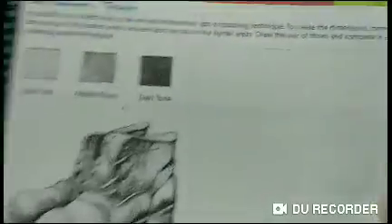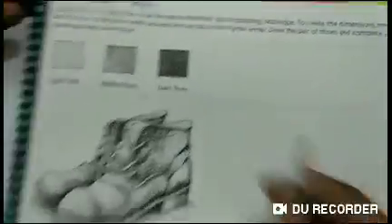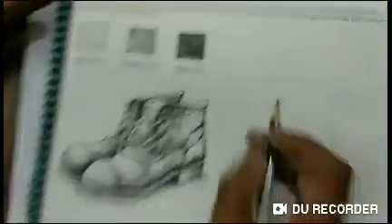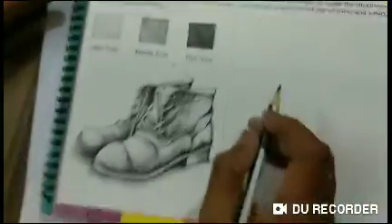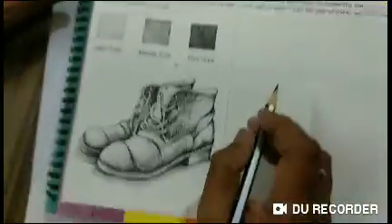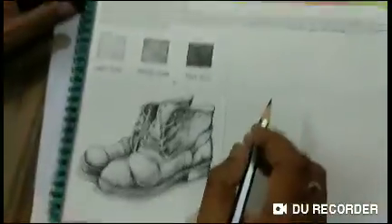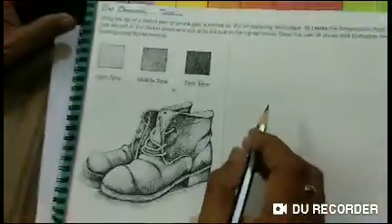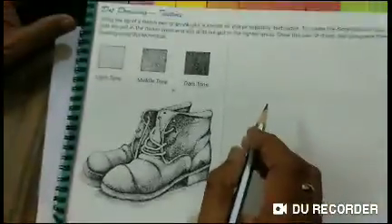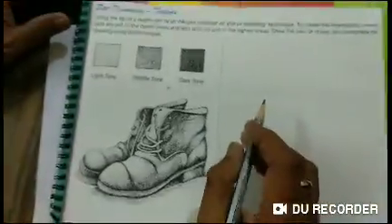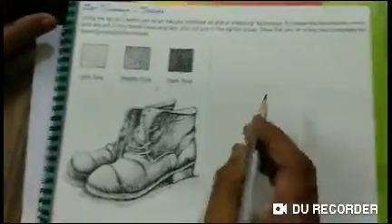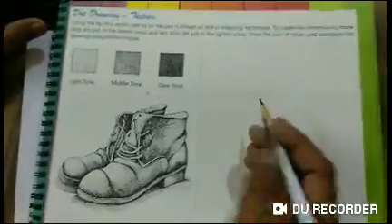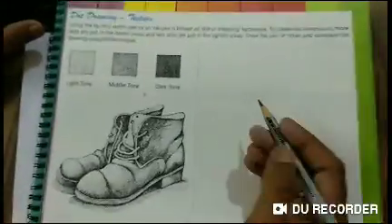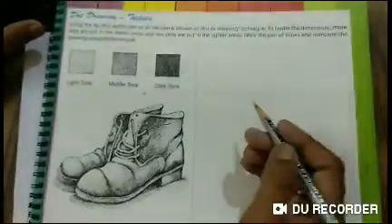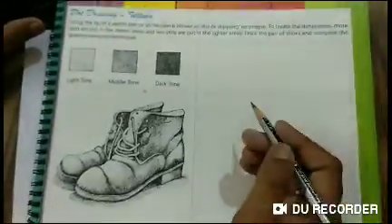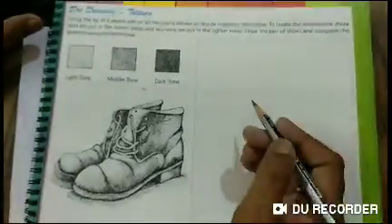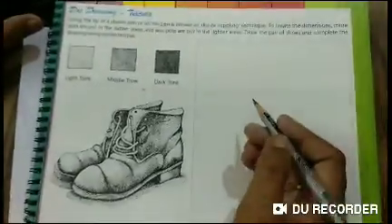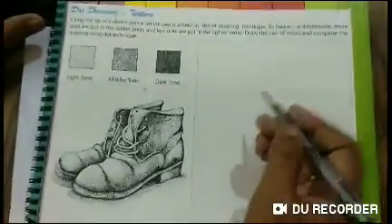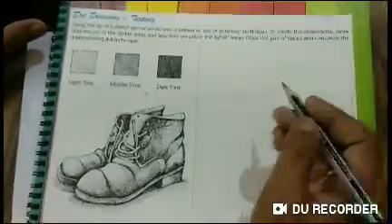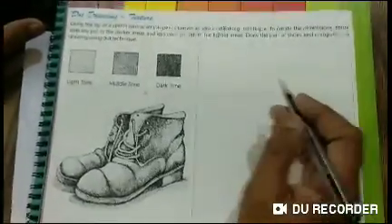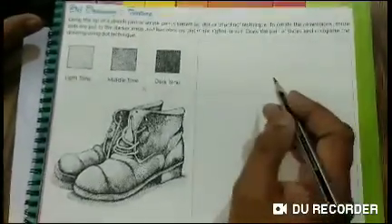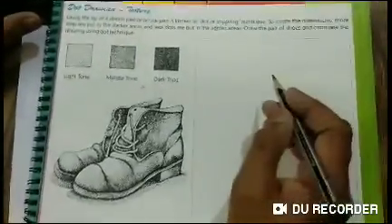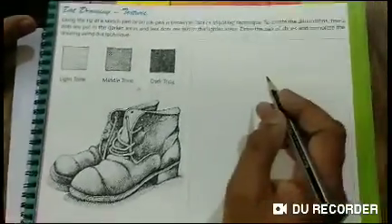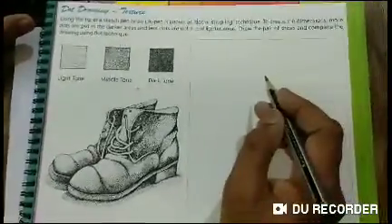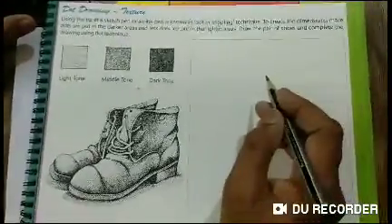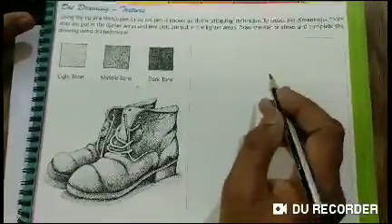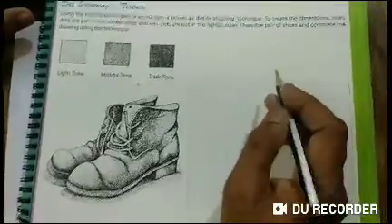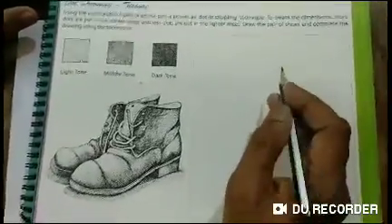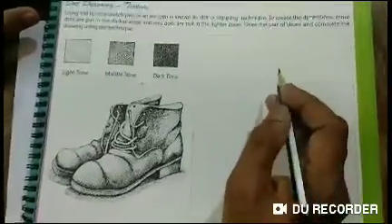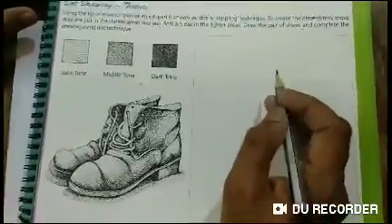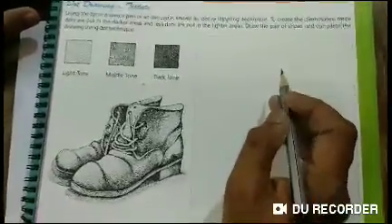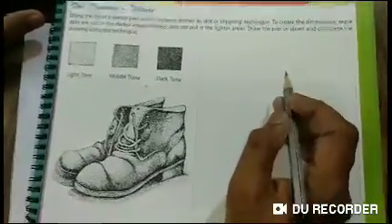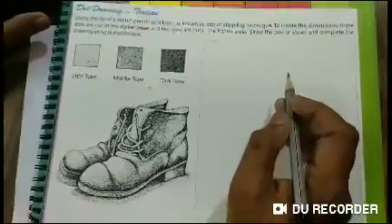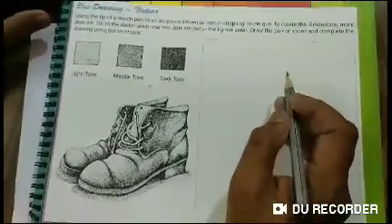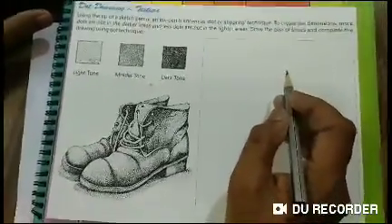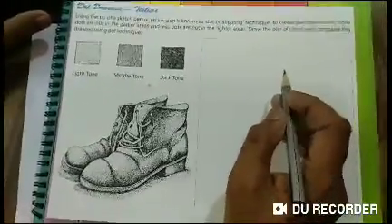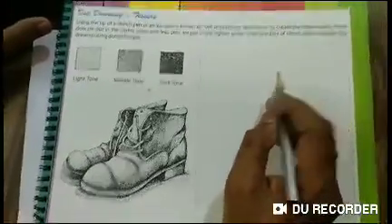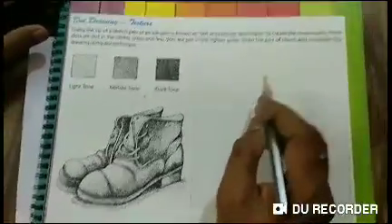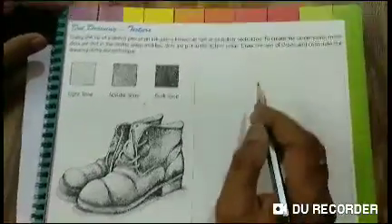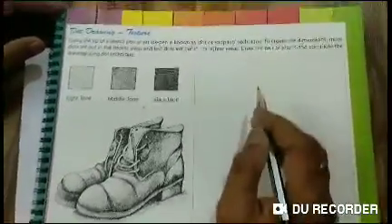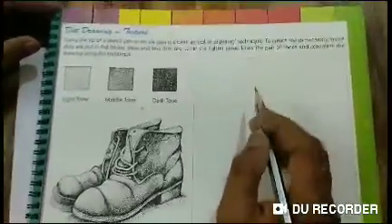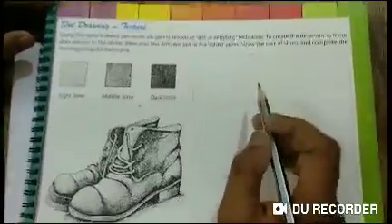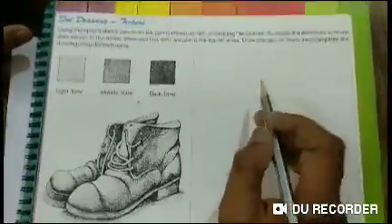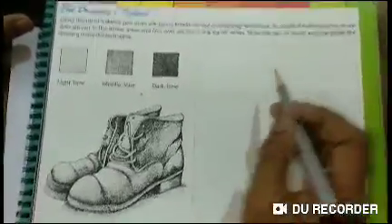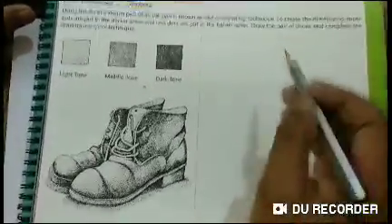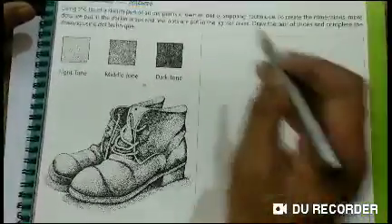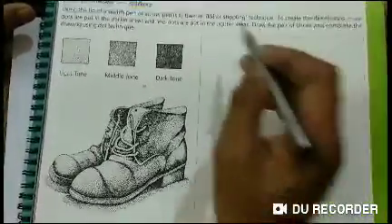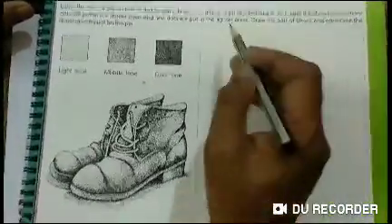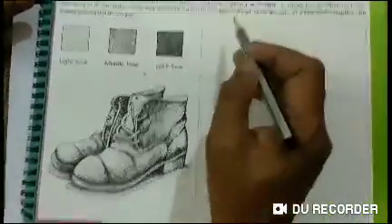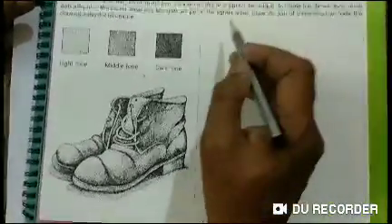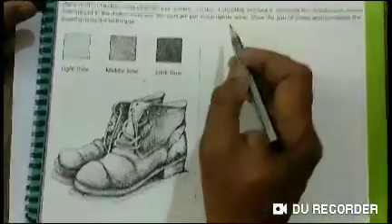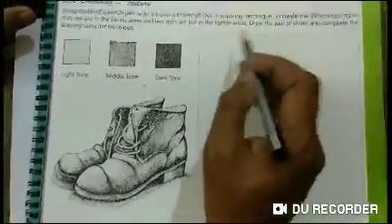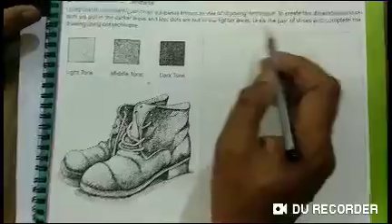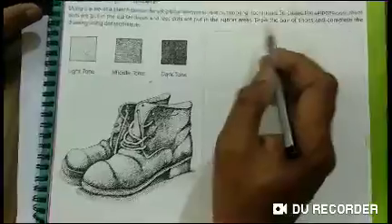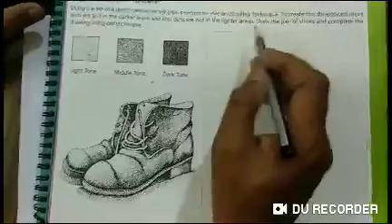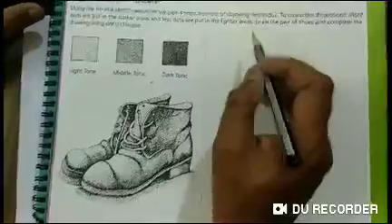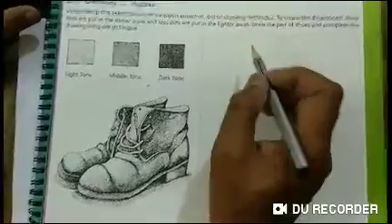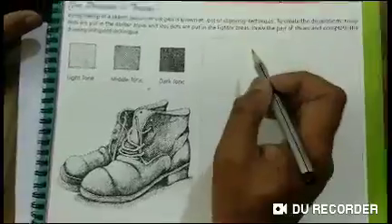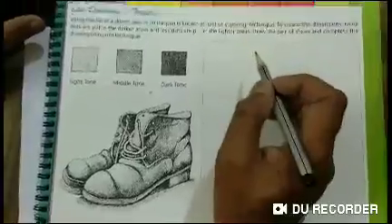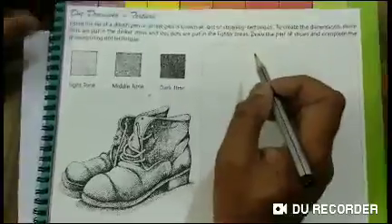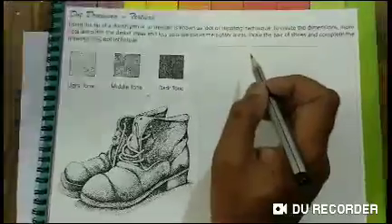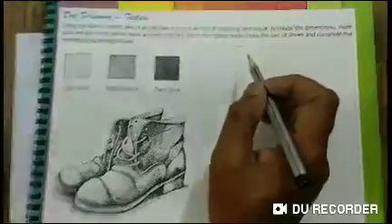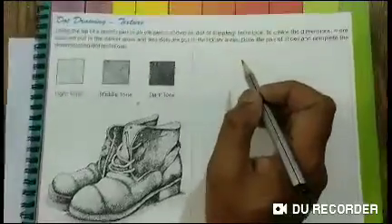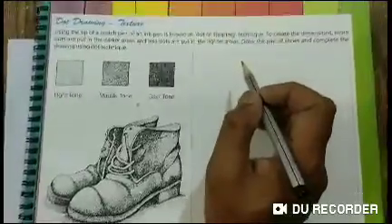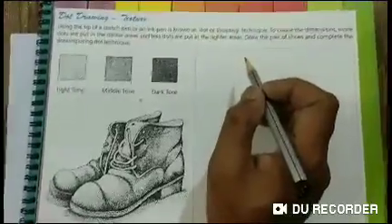Hello friends! Today we are making a drawing with a dot technique. We are also making a stippling technique.